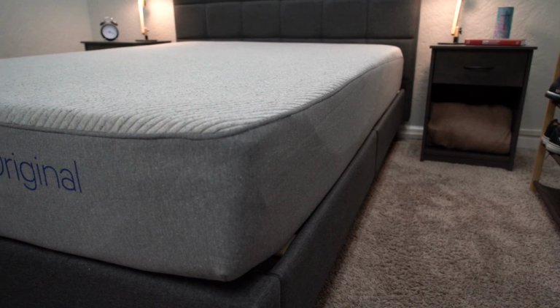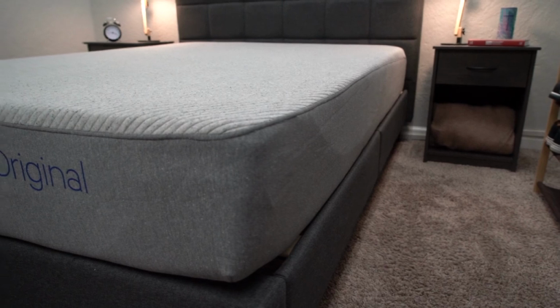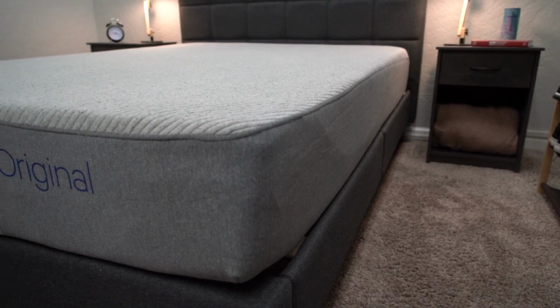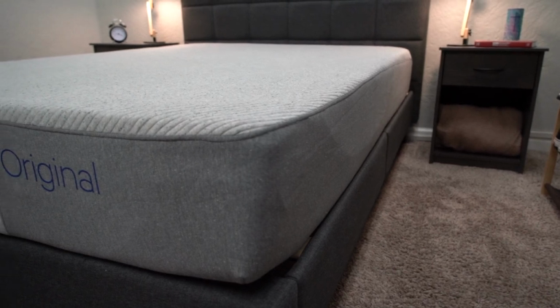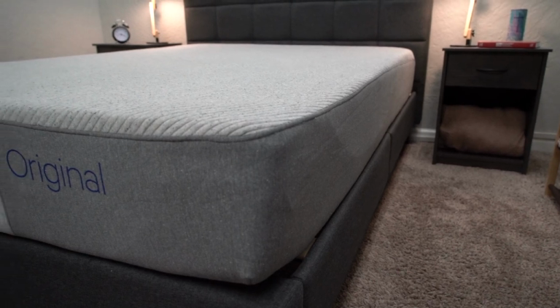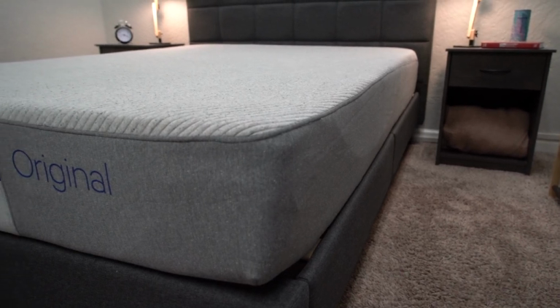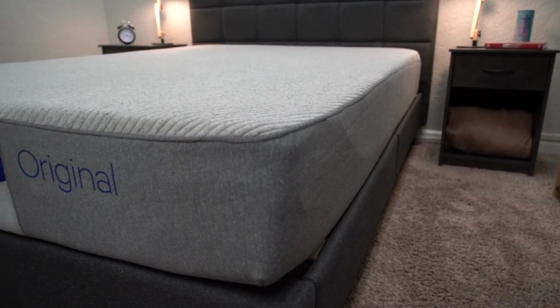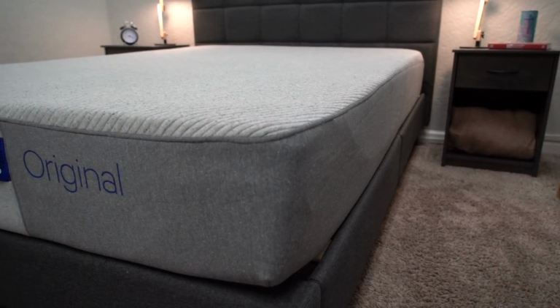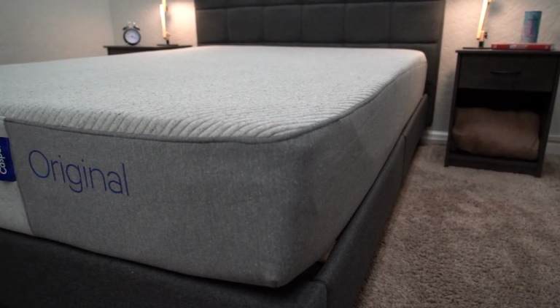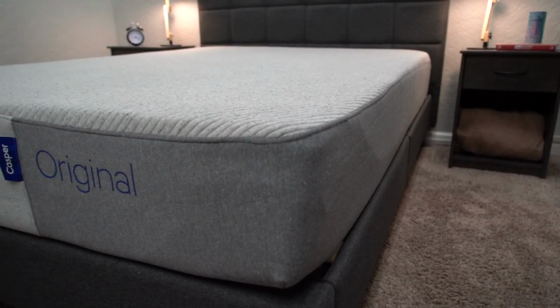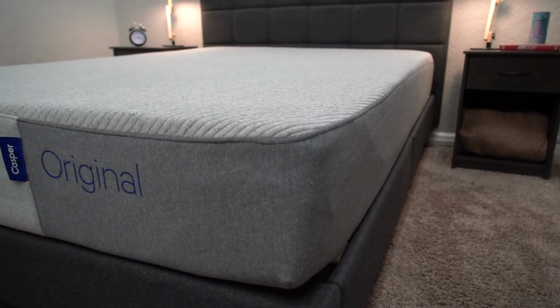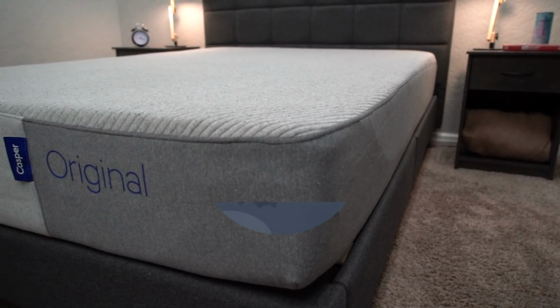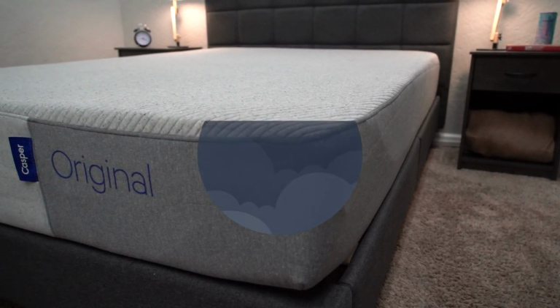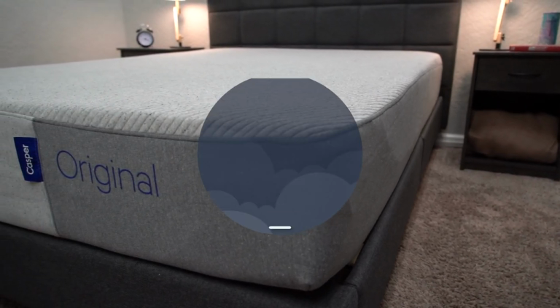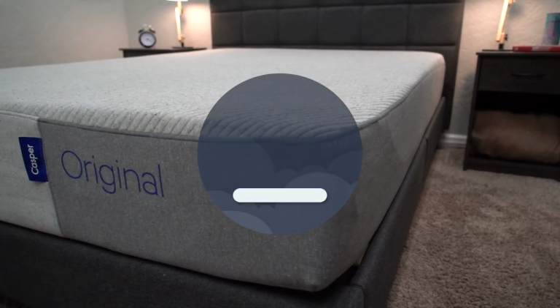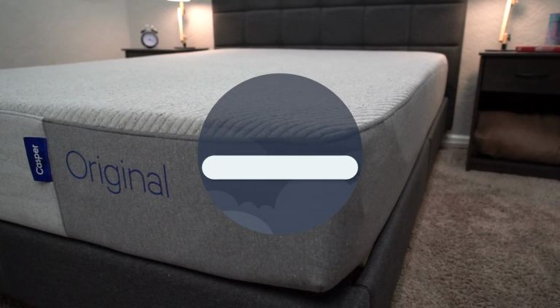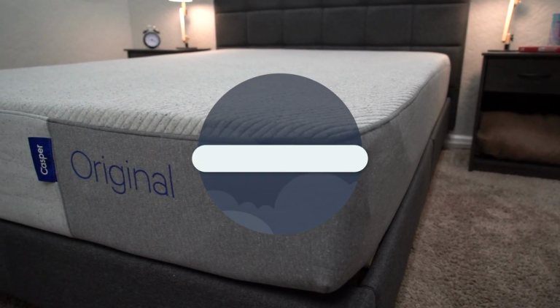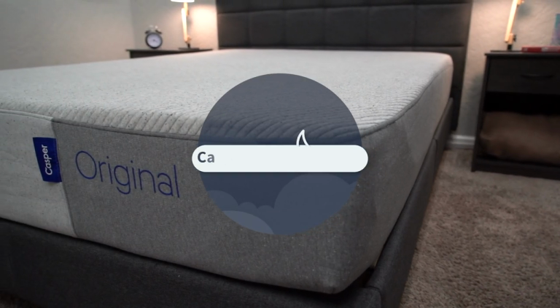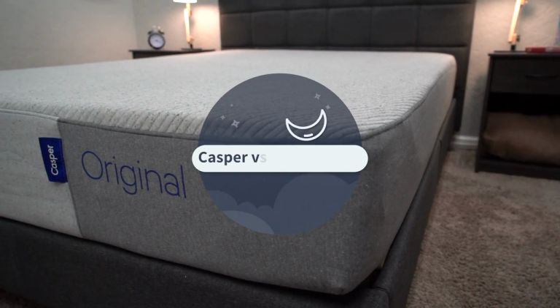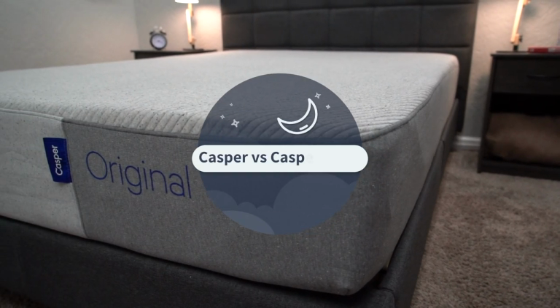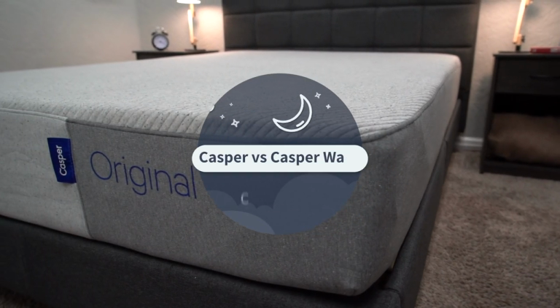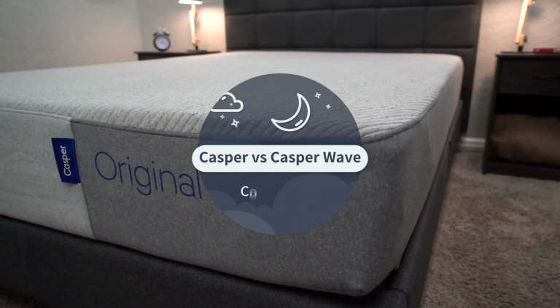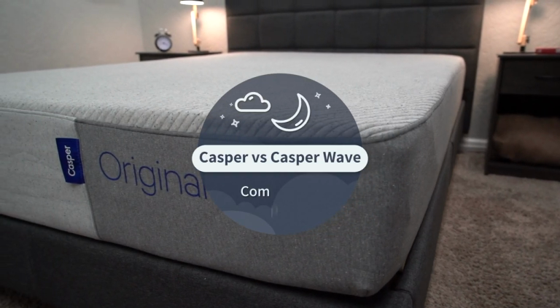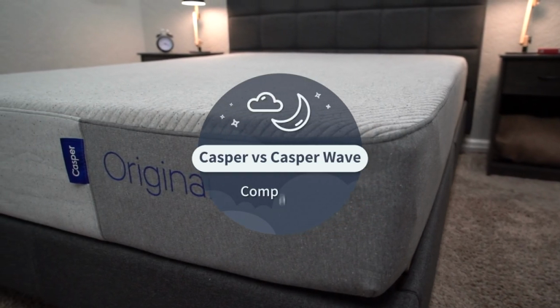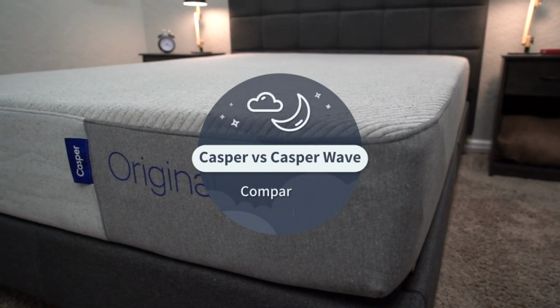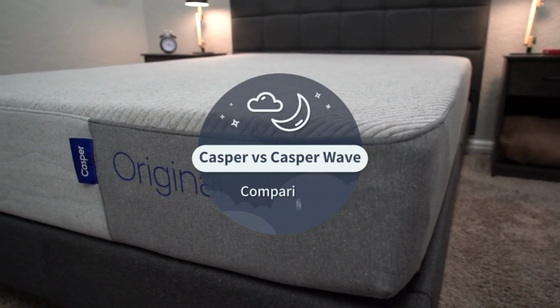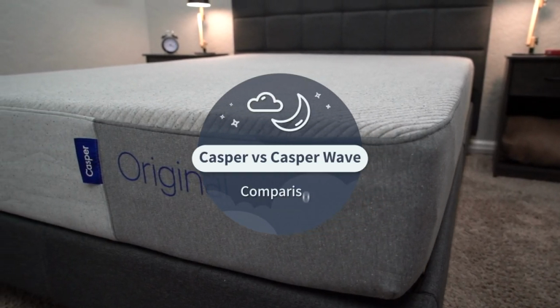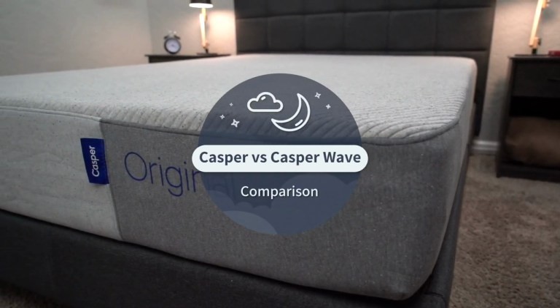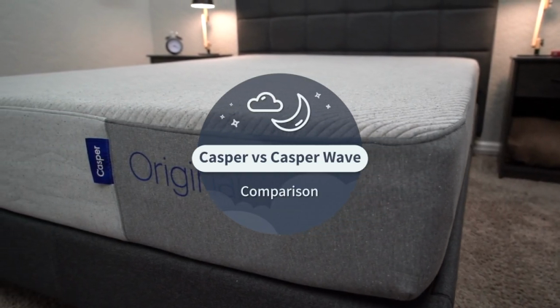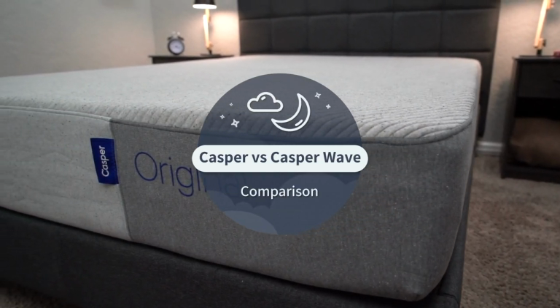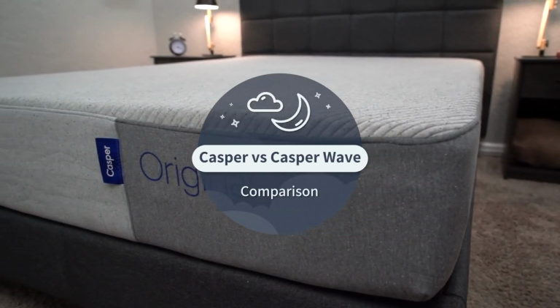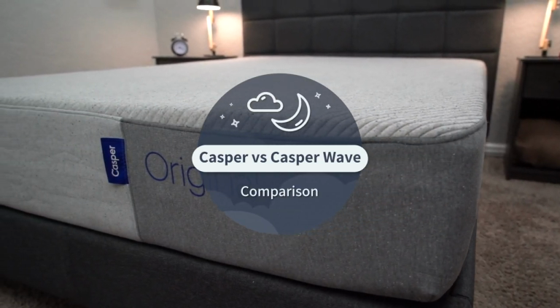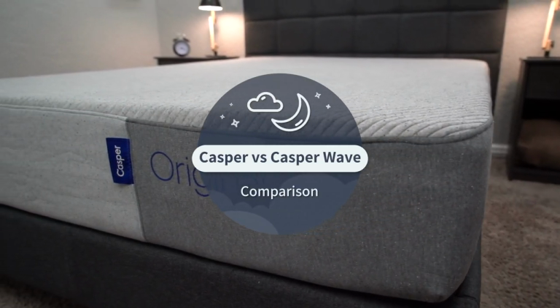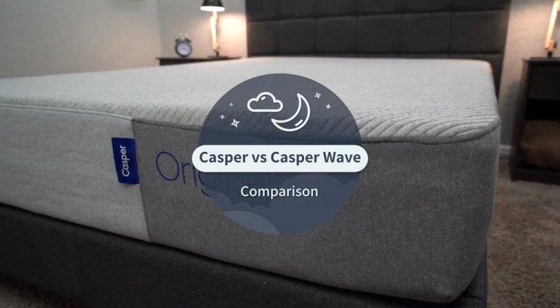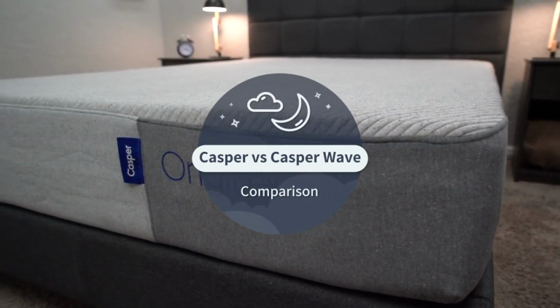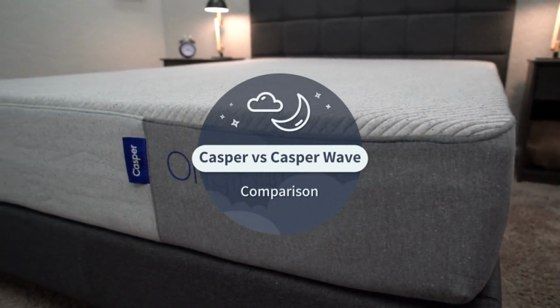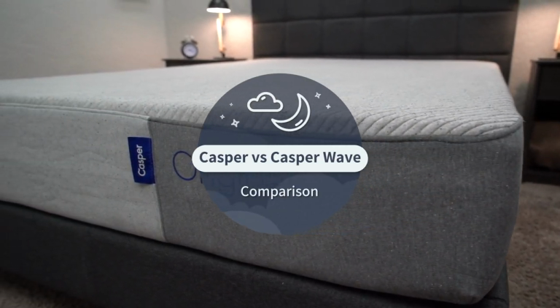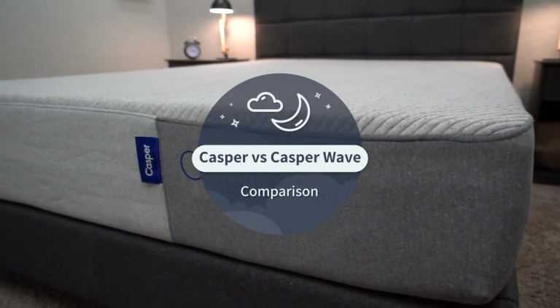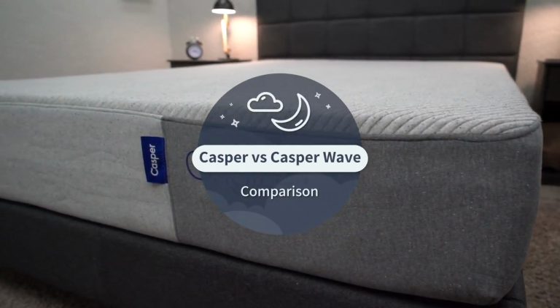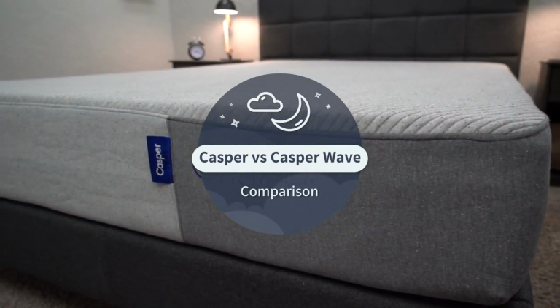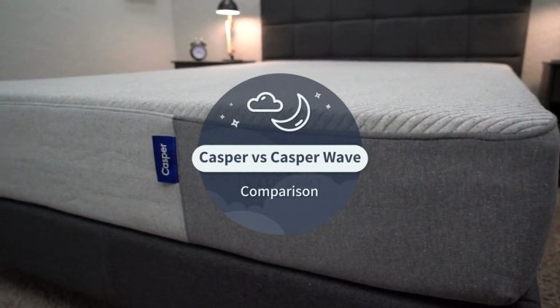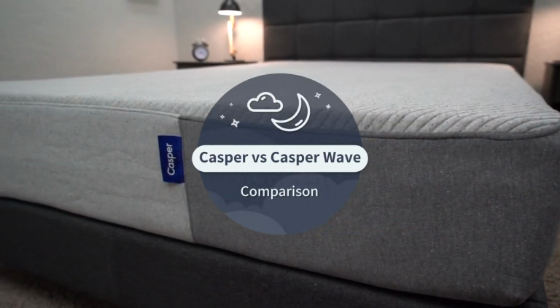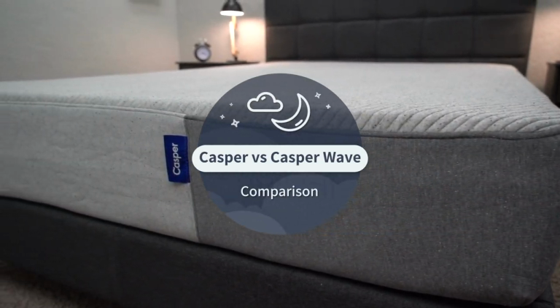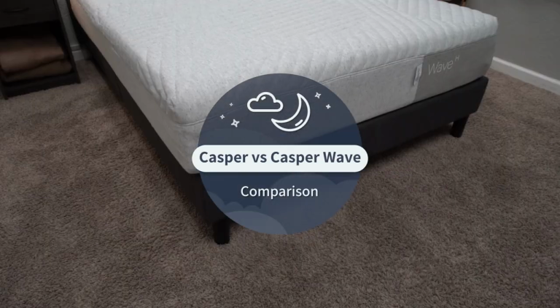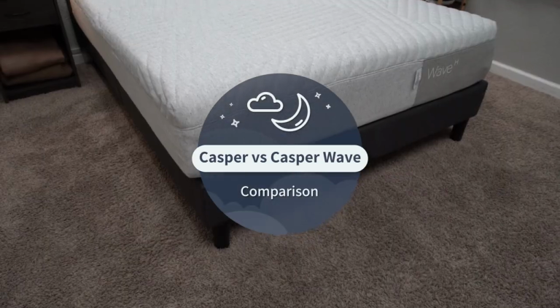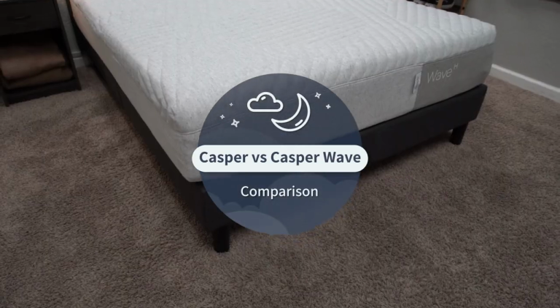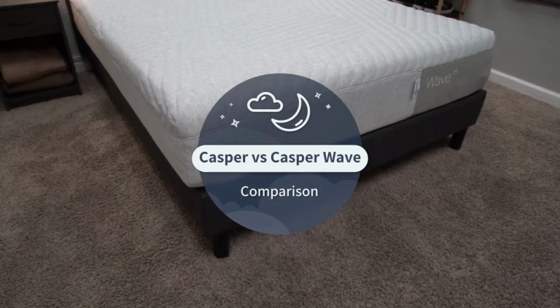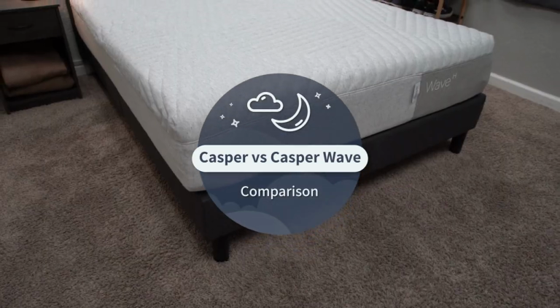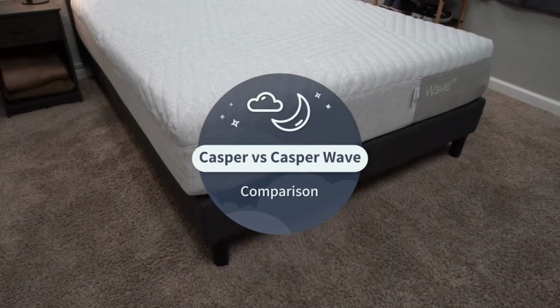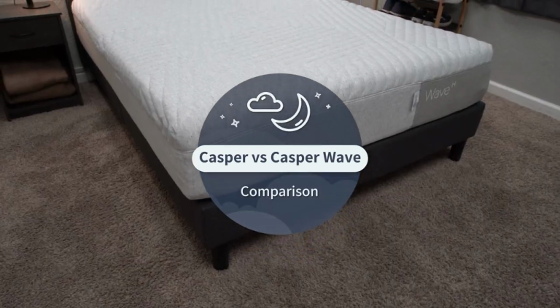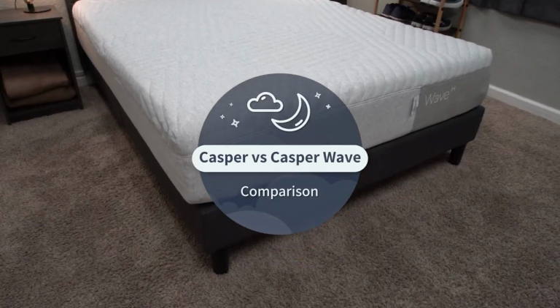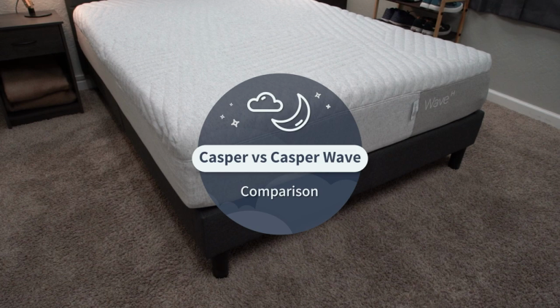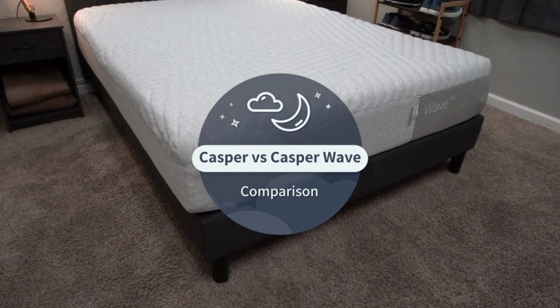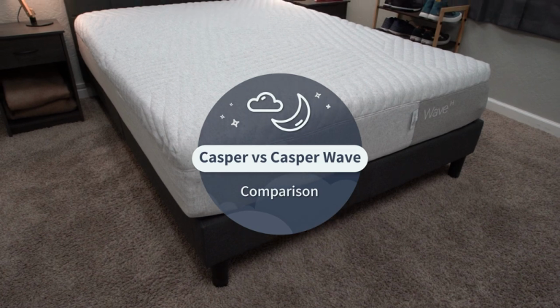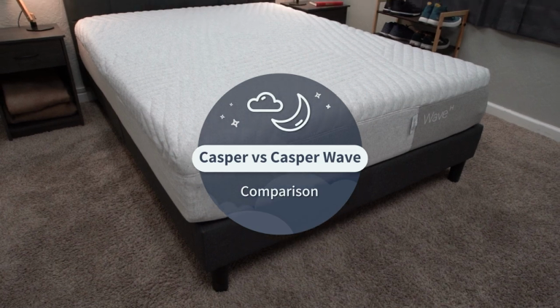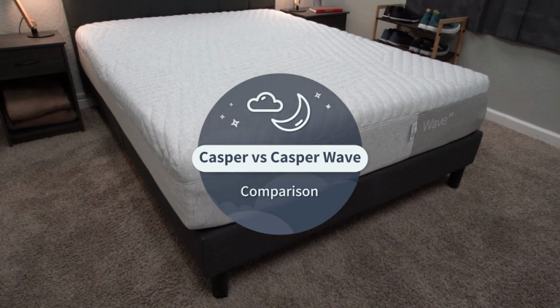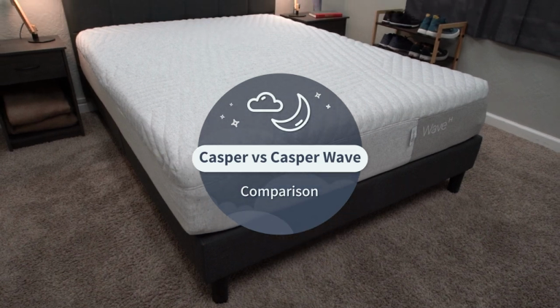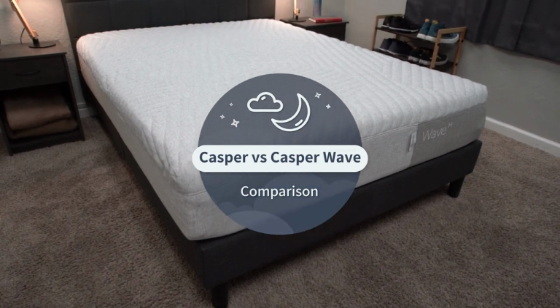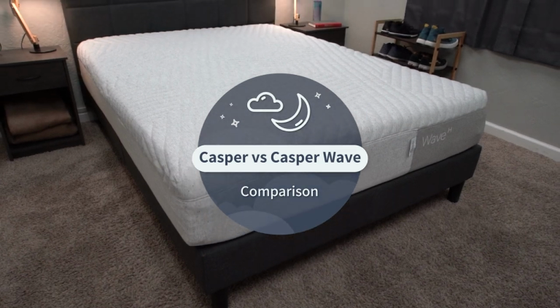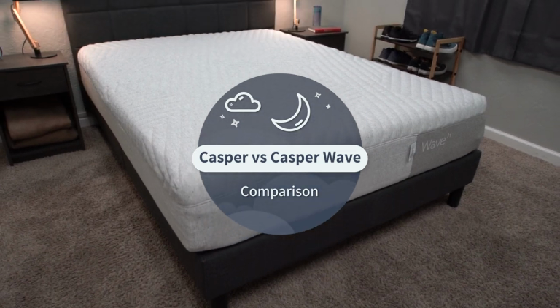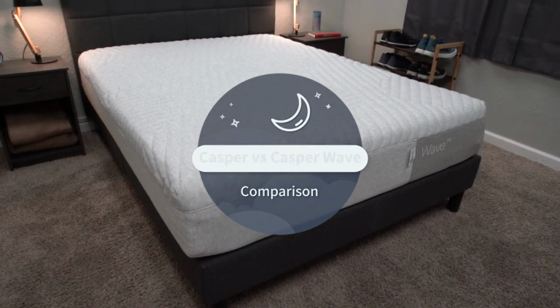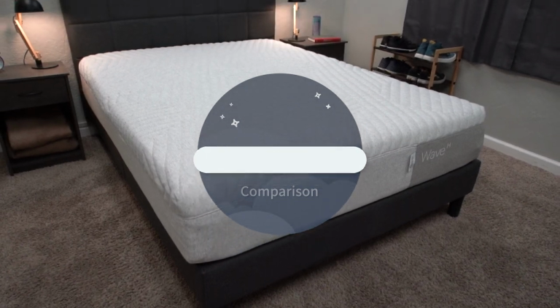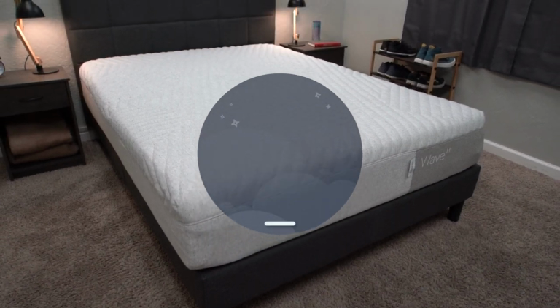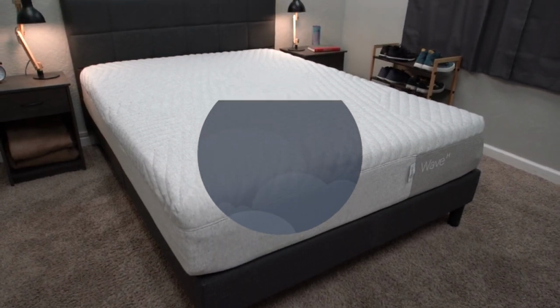Today we're going to be taking a look at the Casper Original bed and seeing how it compares to Casper's top tier option, the Wave Hybrid.